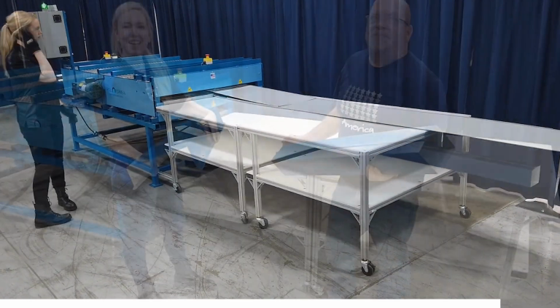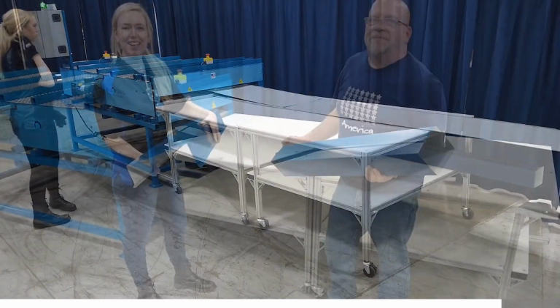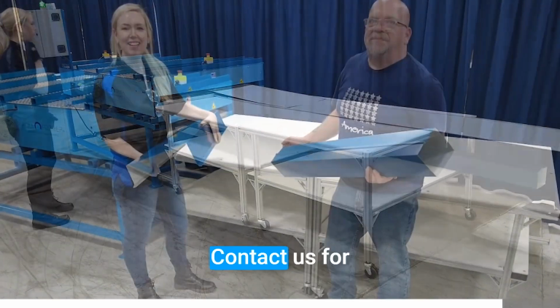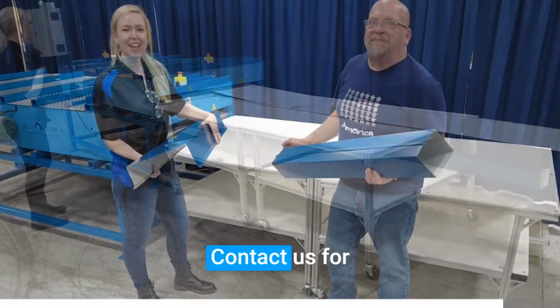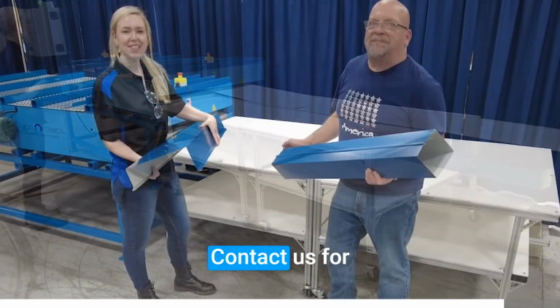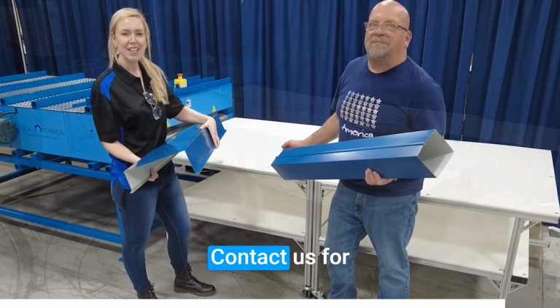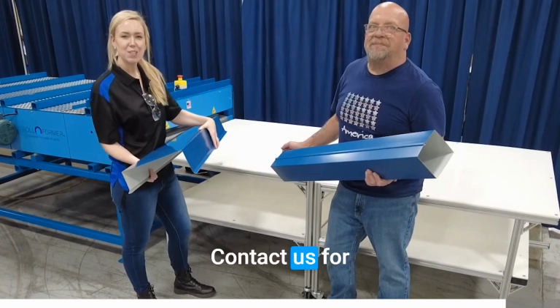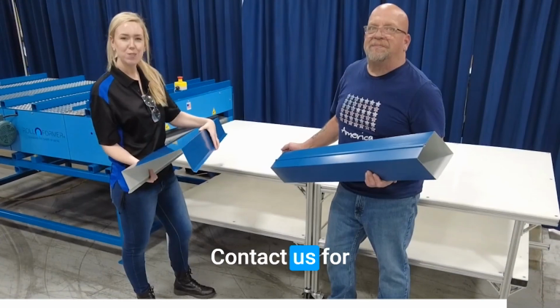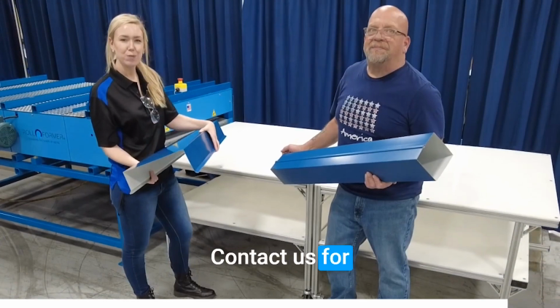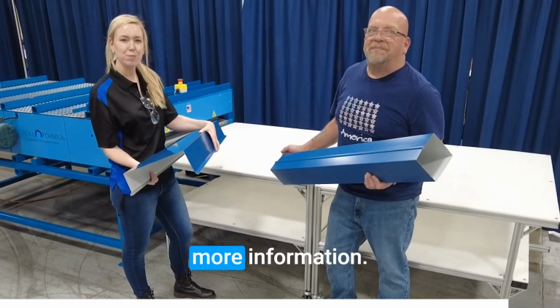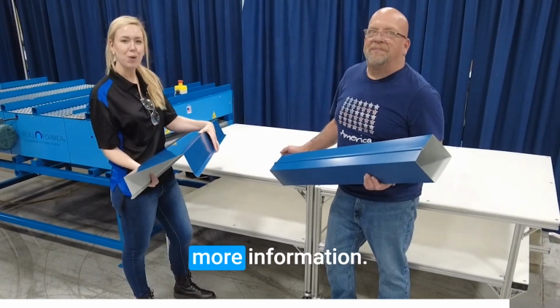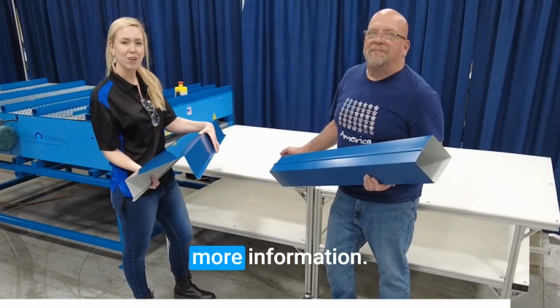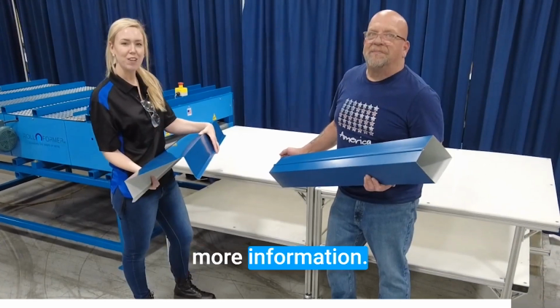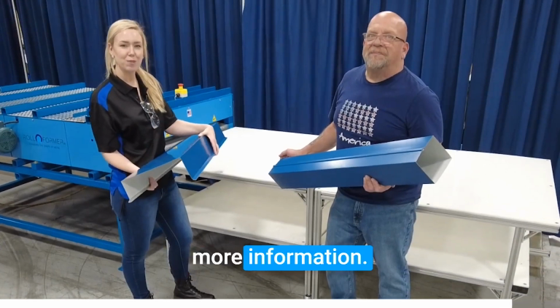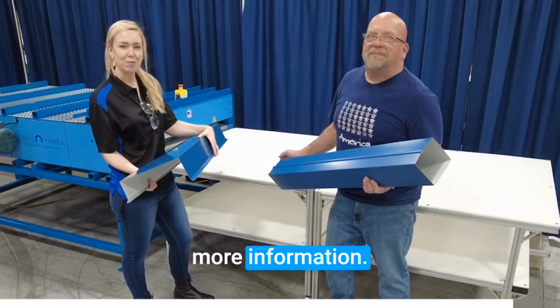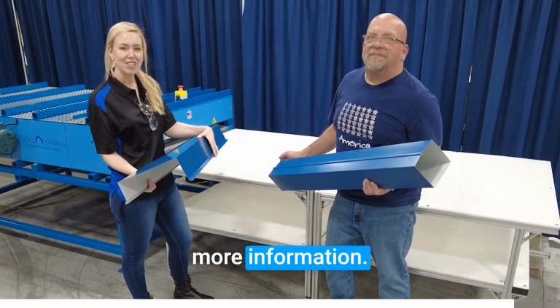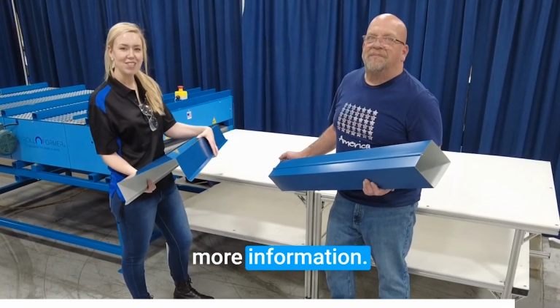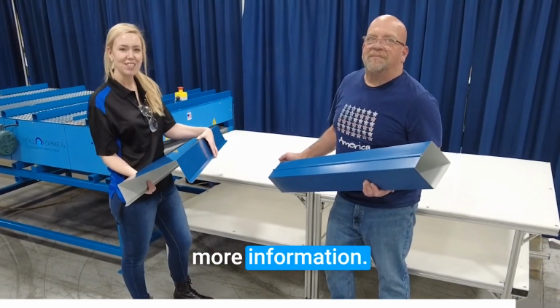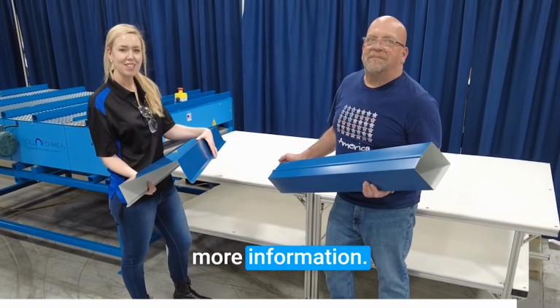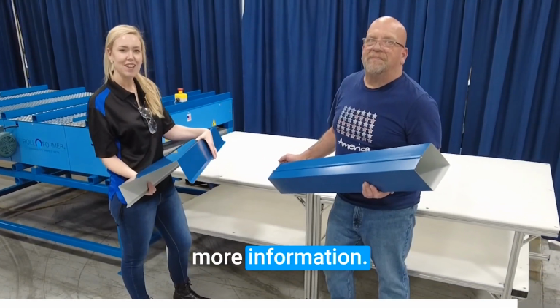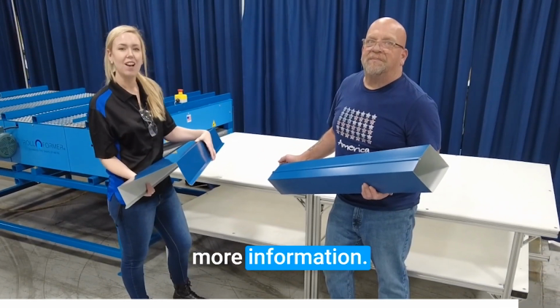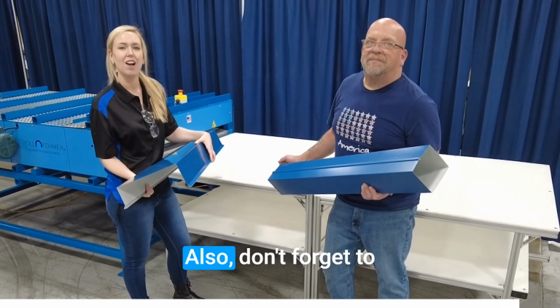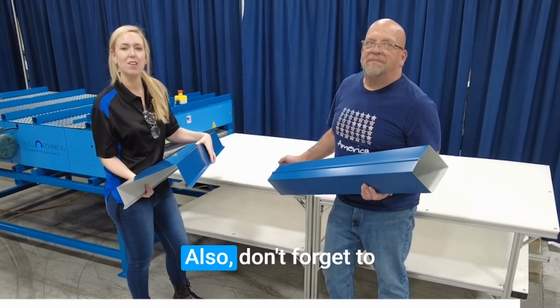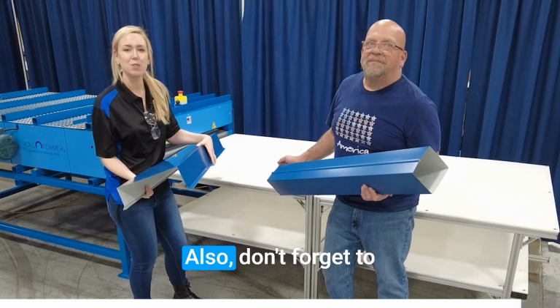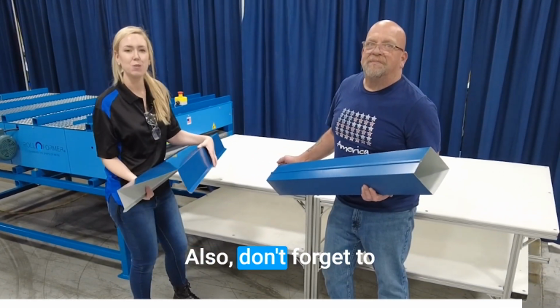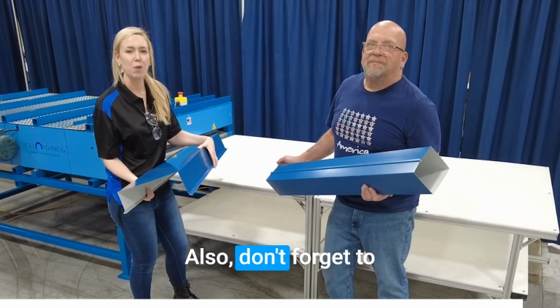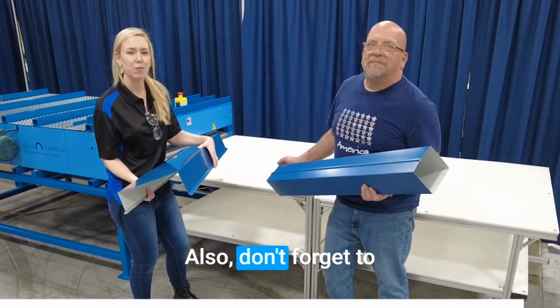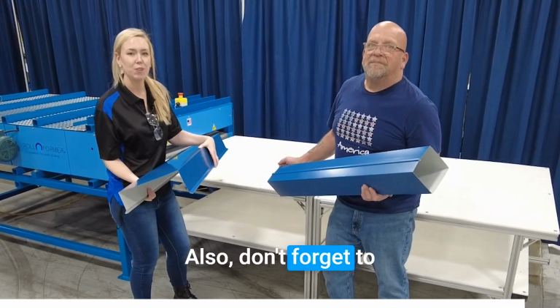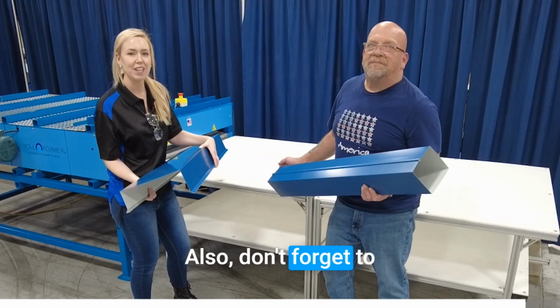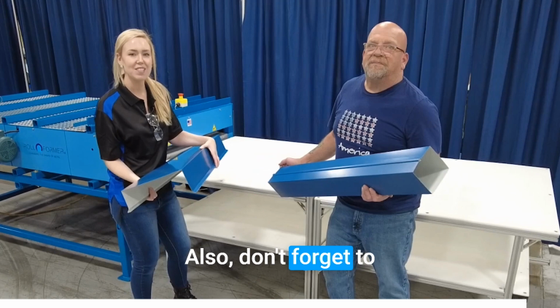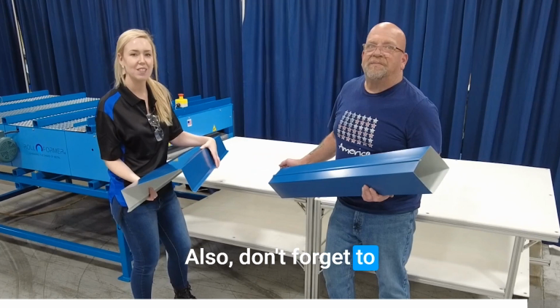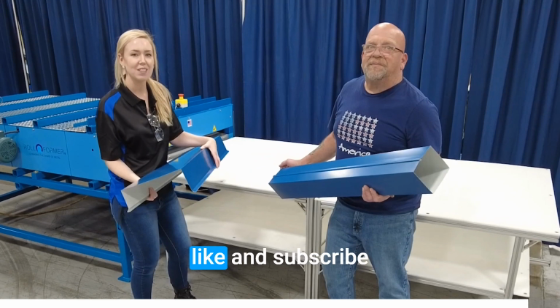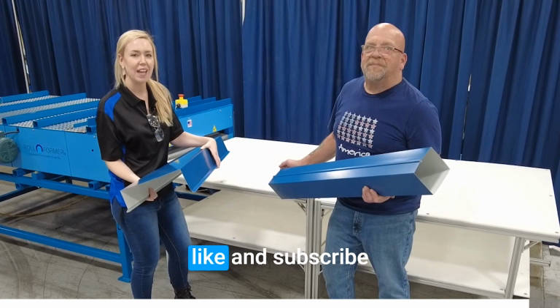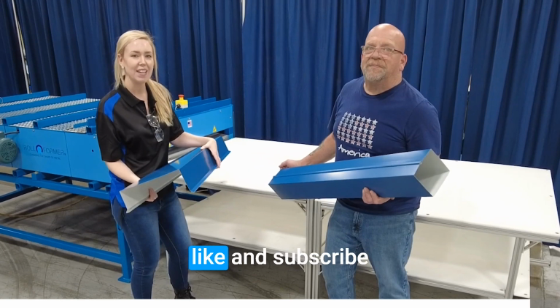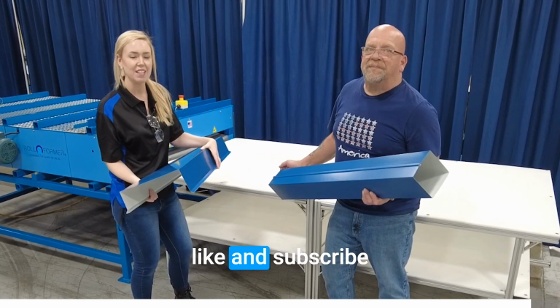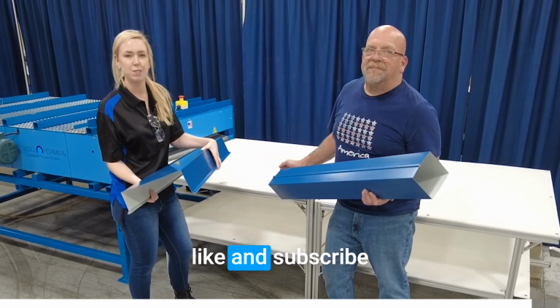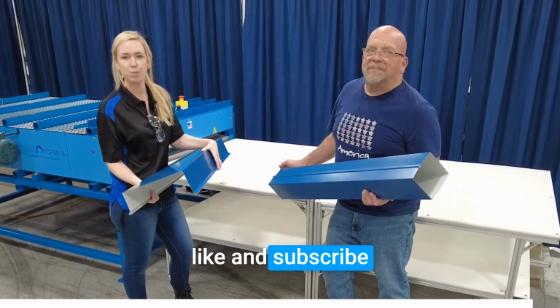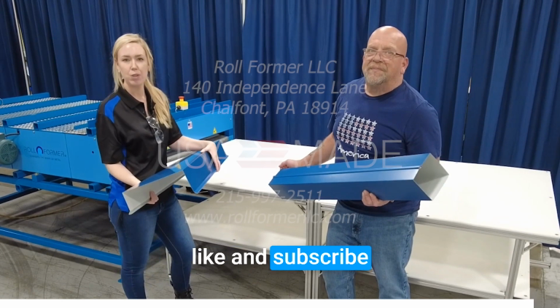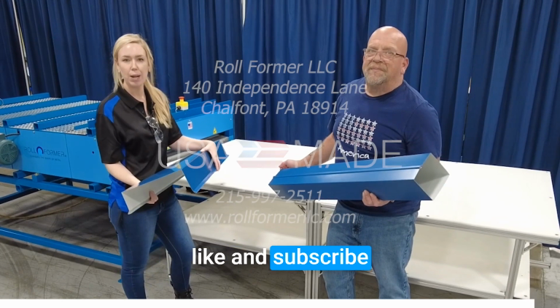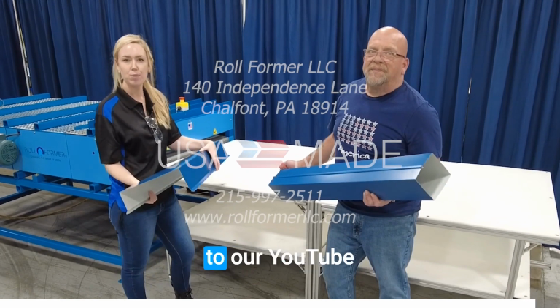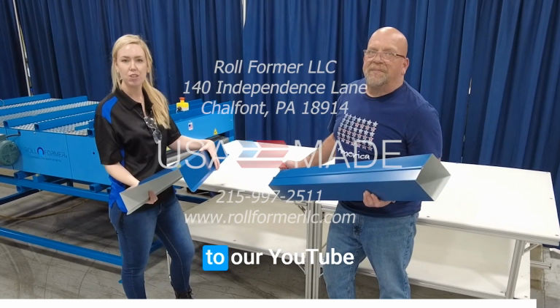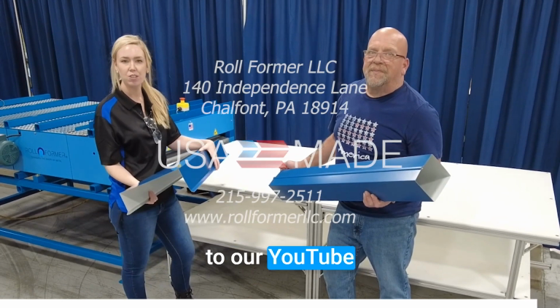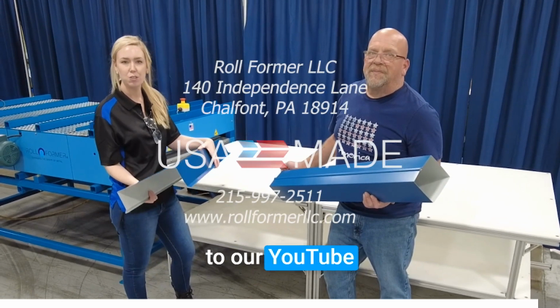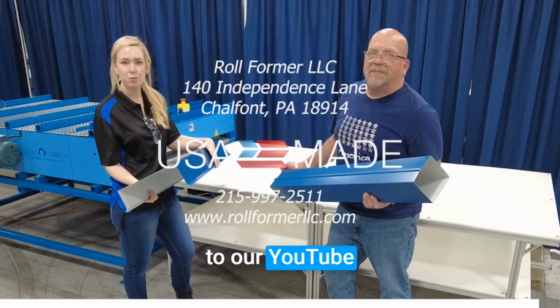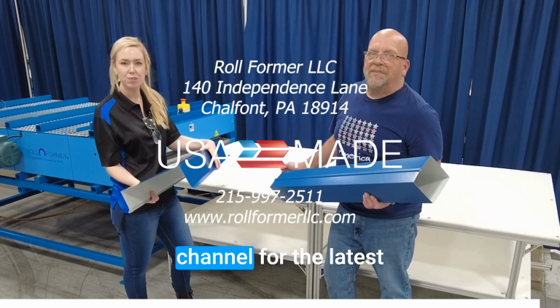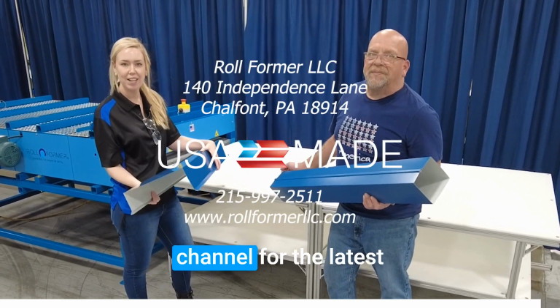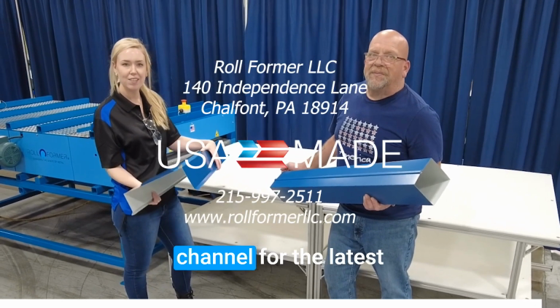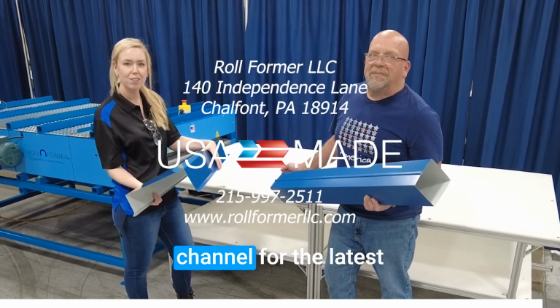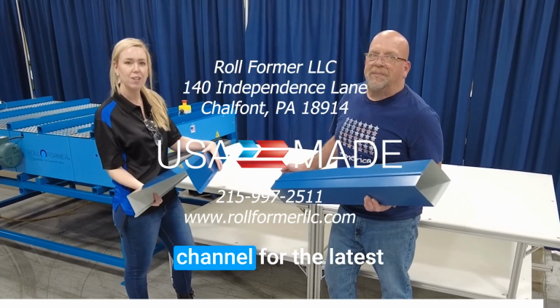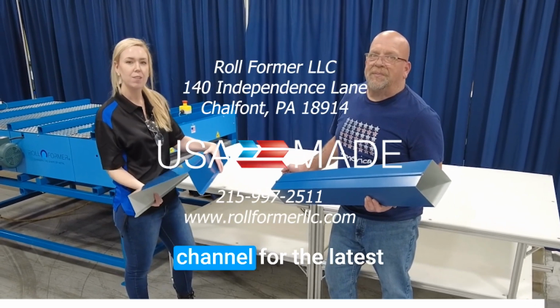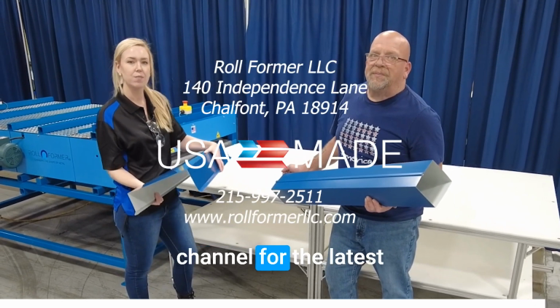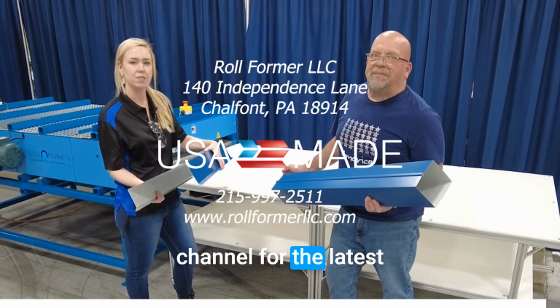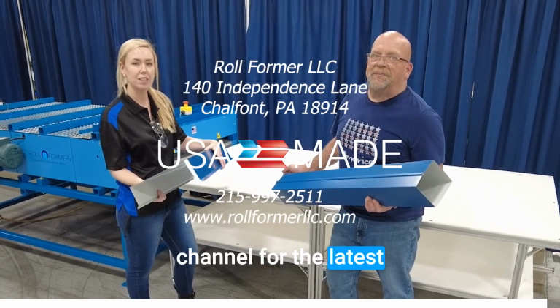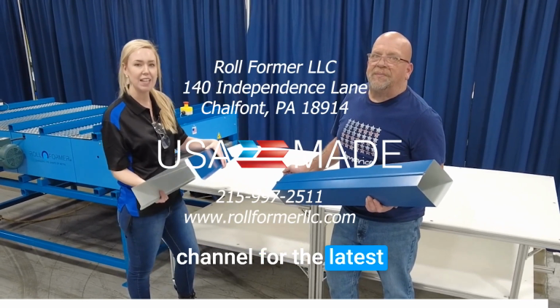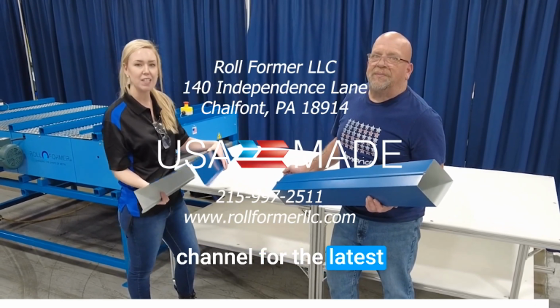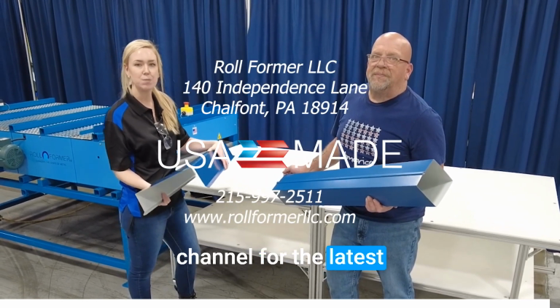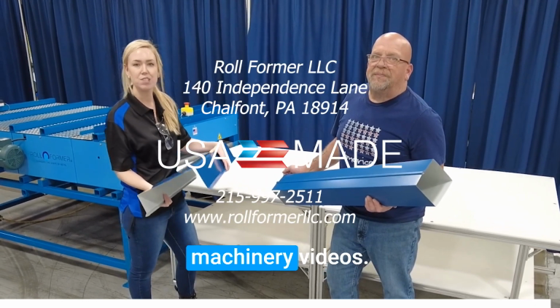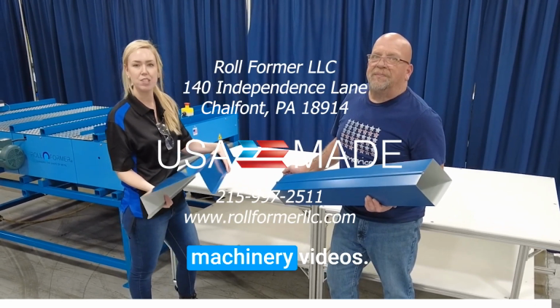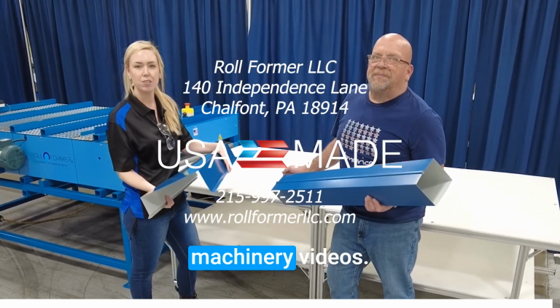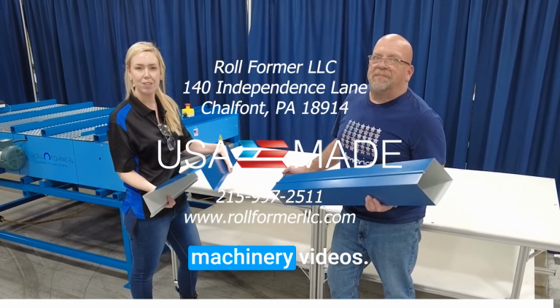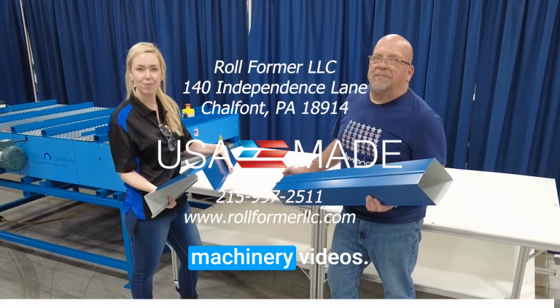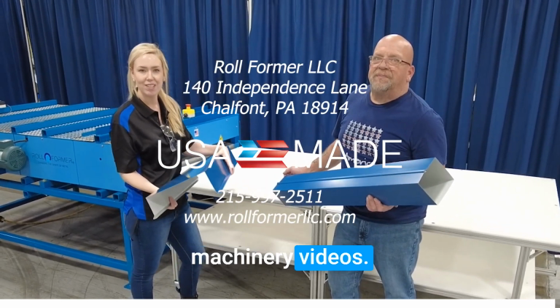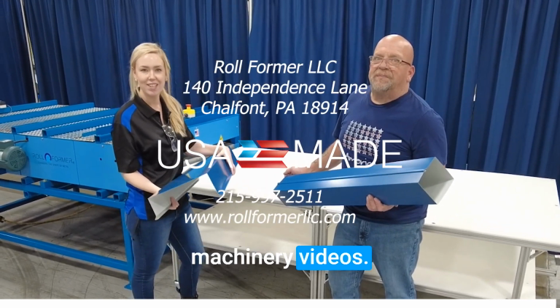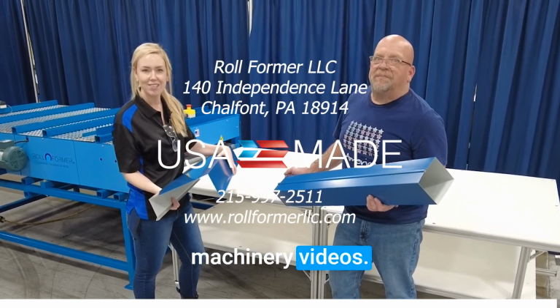Contact us for more information. Also, don't forget to like and subscribe to our YouTube channel for the latest machinery videos.